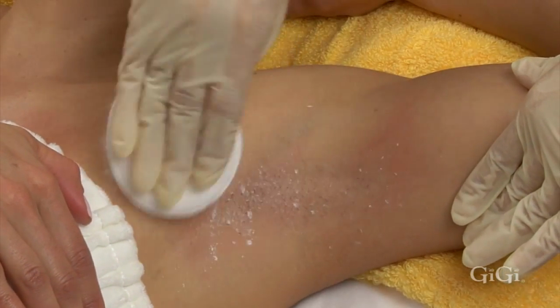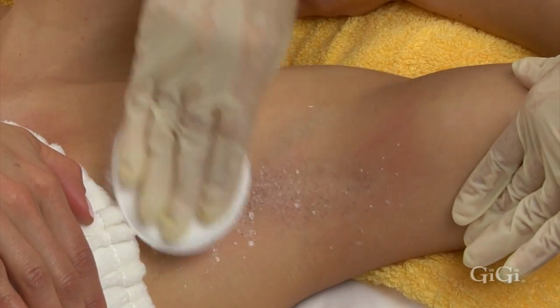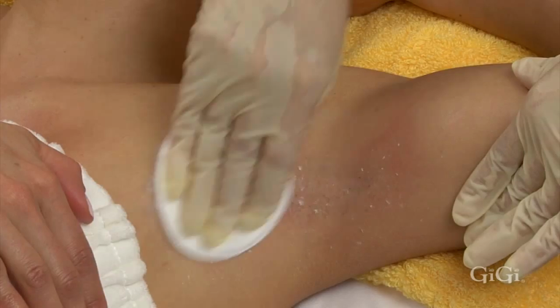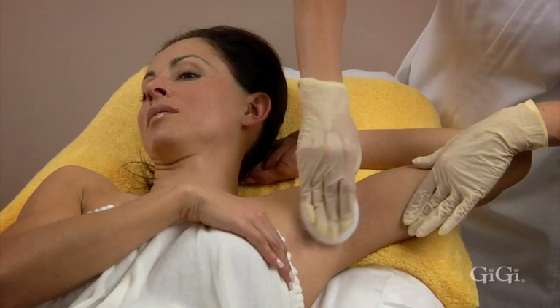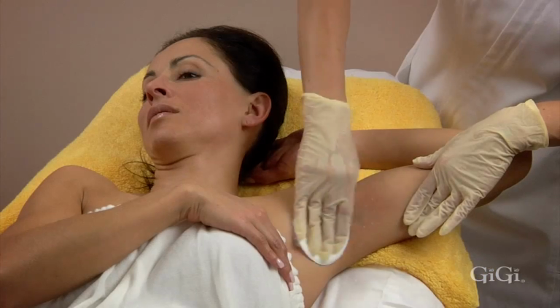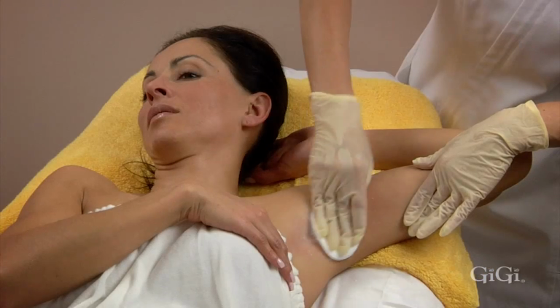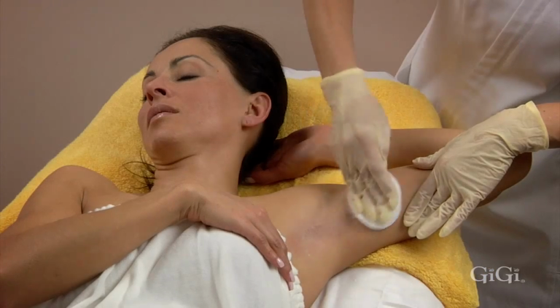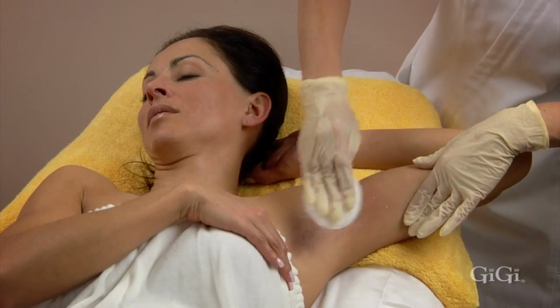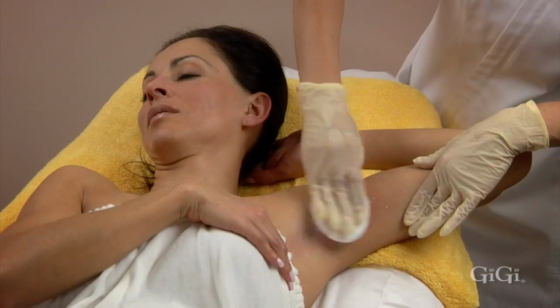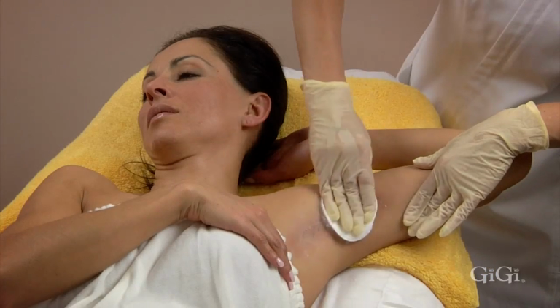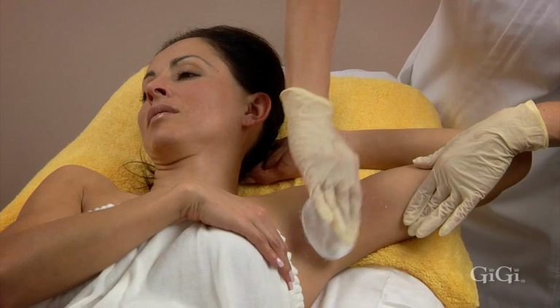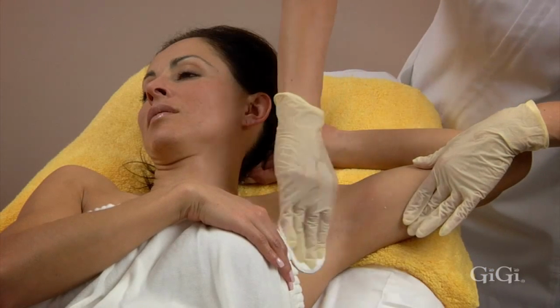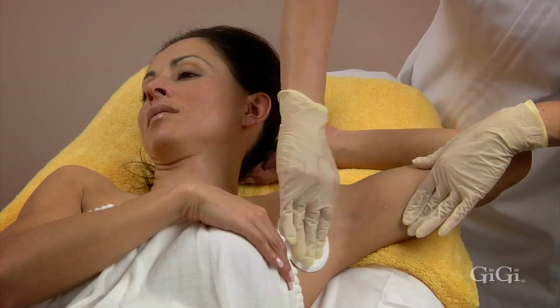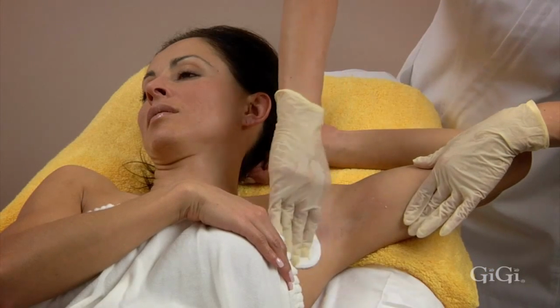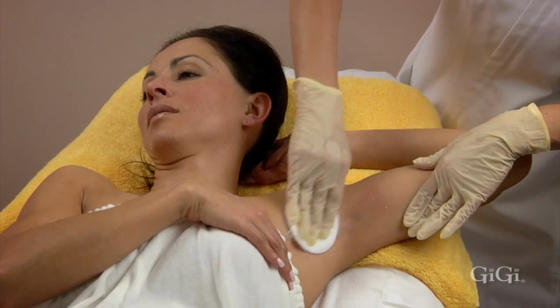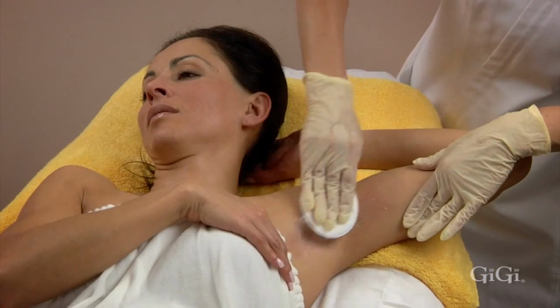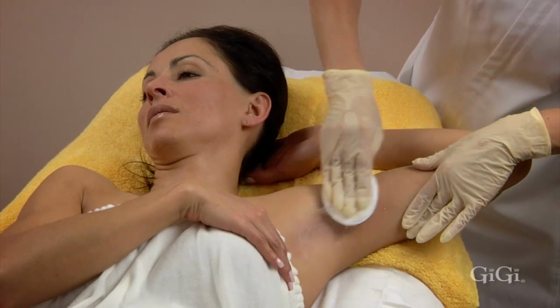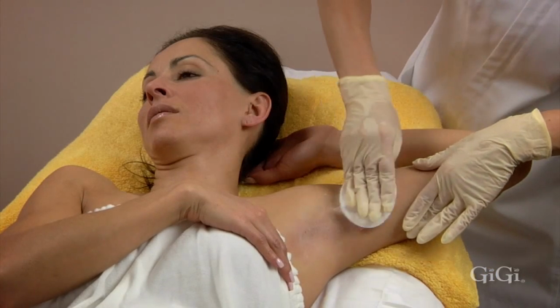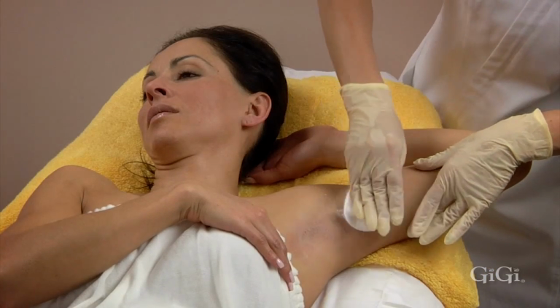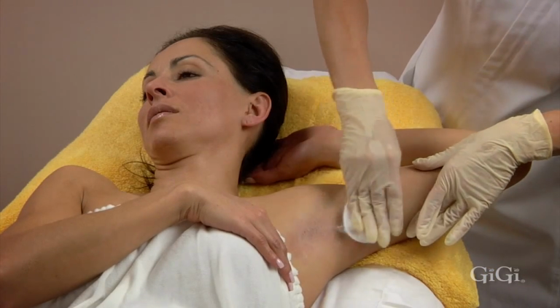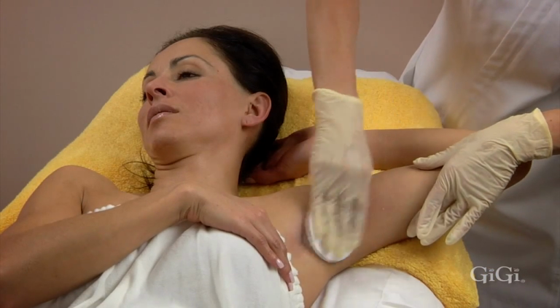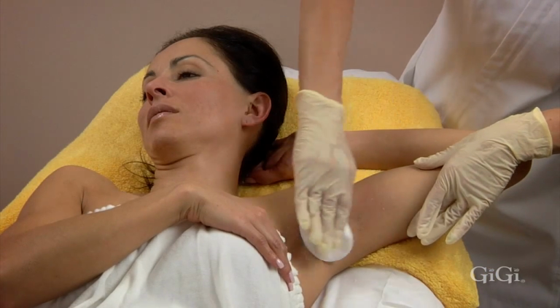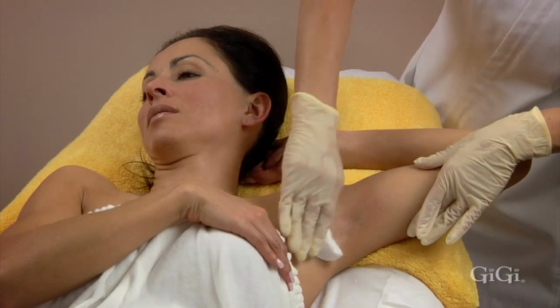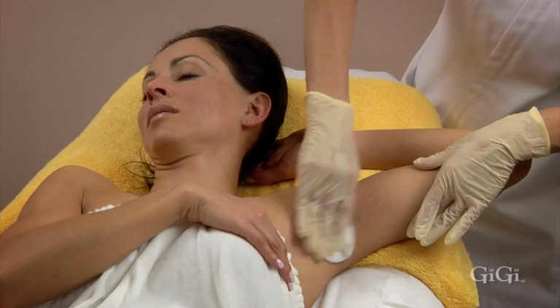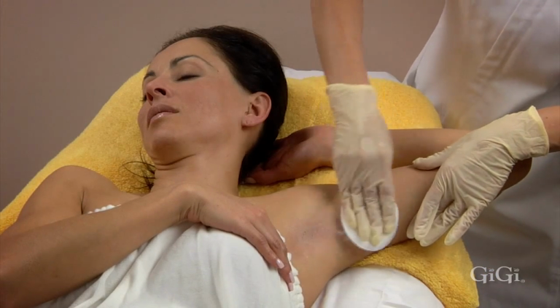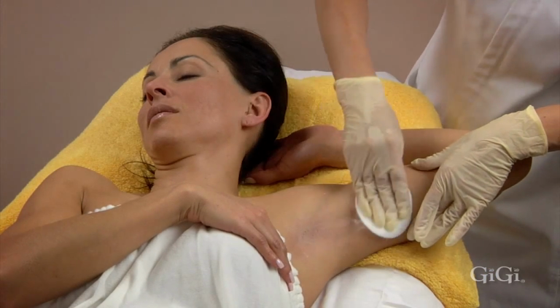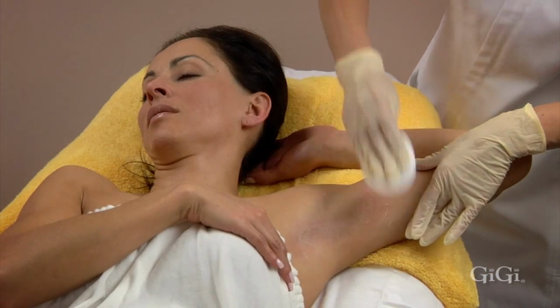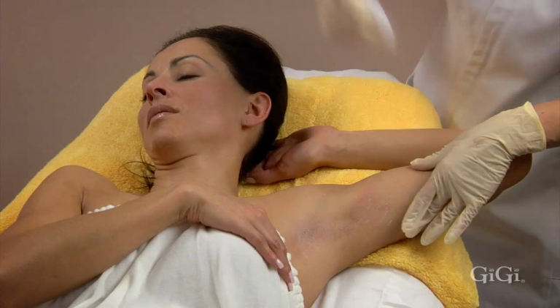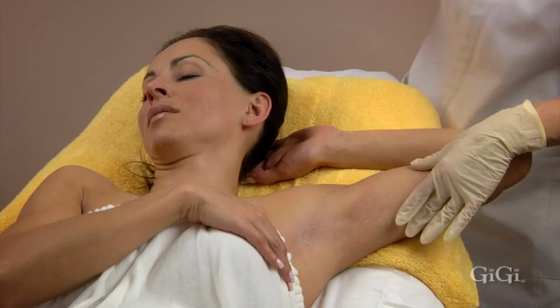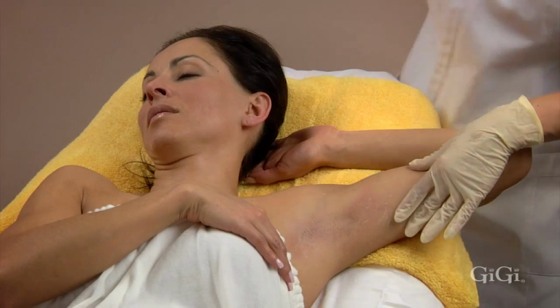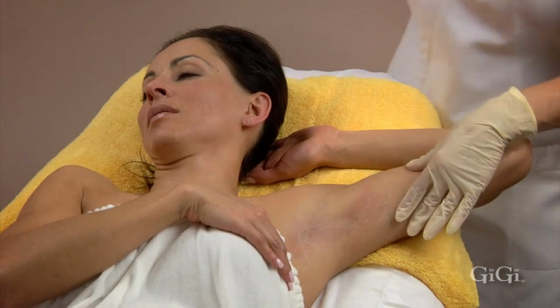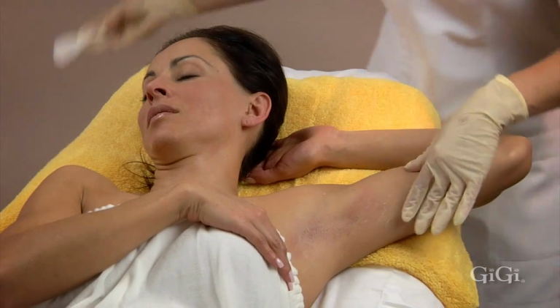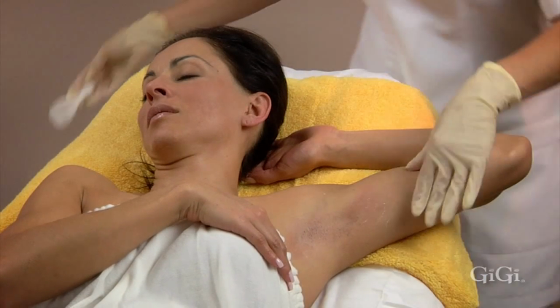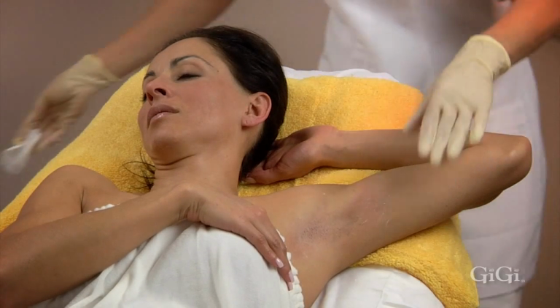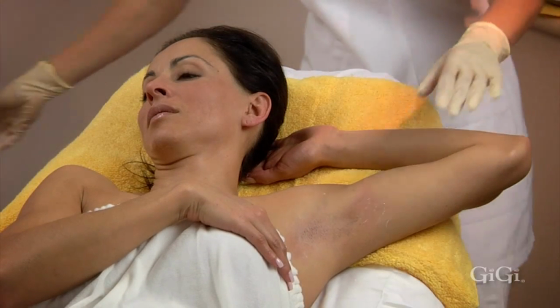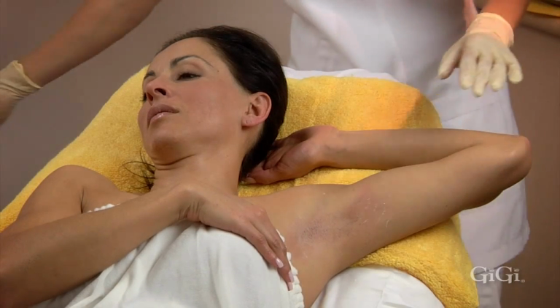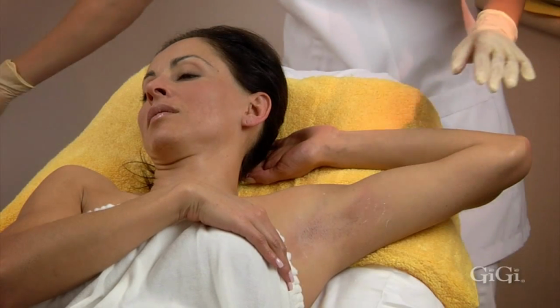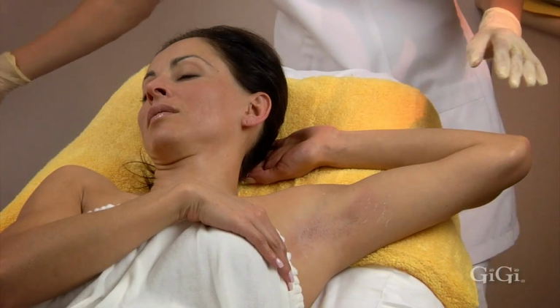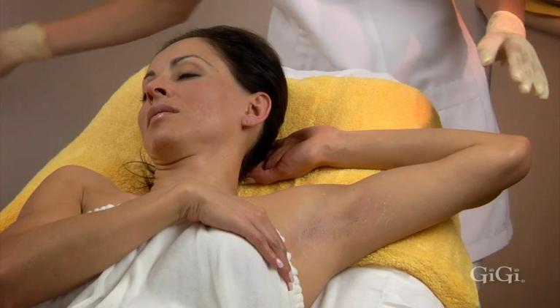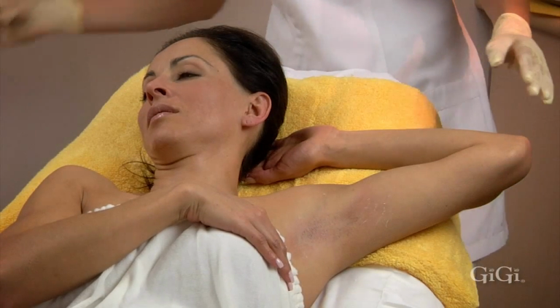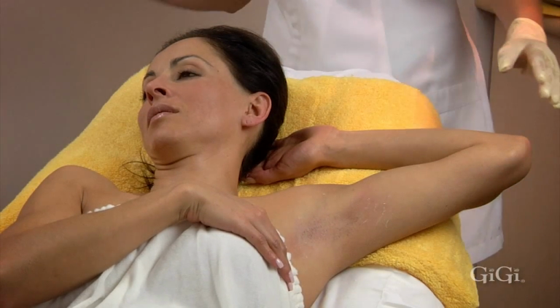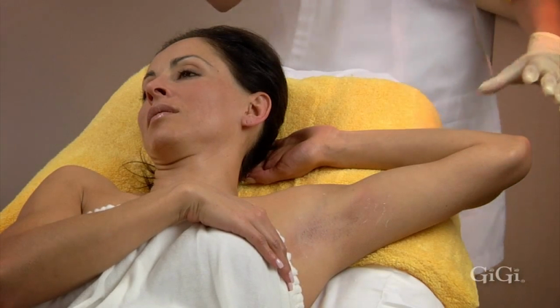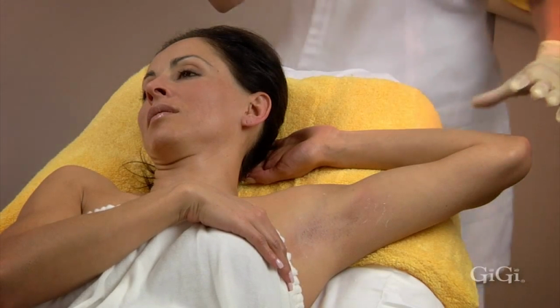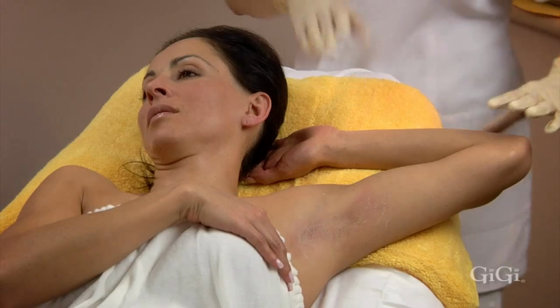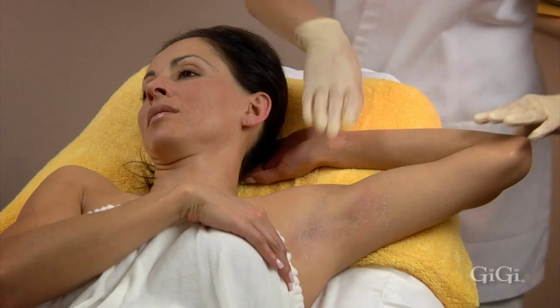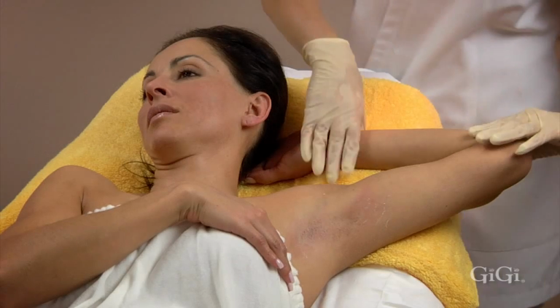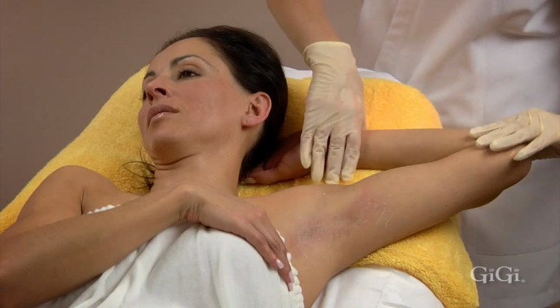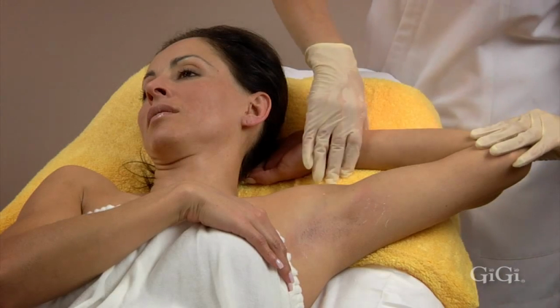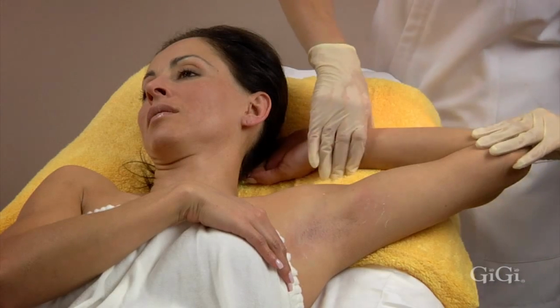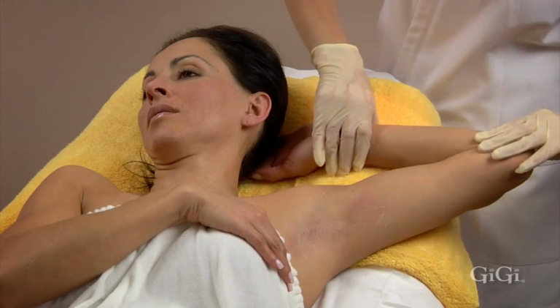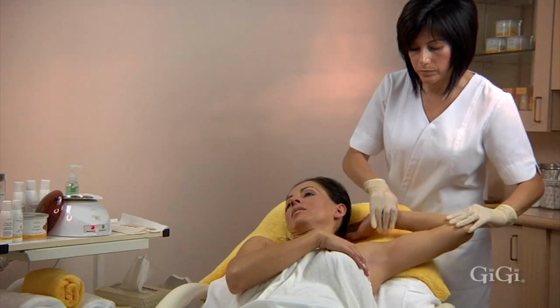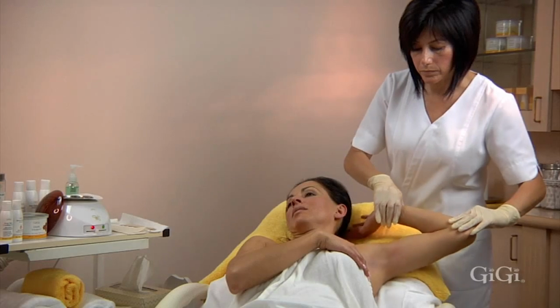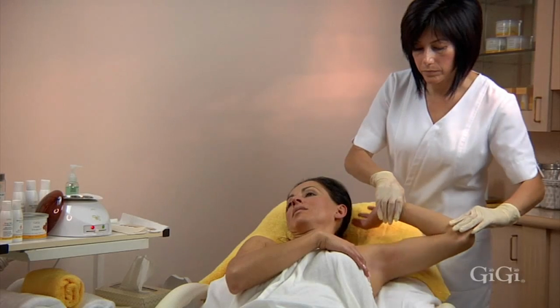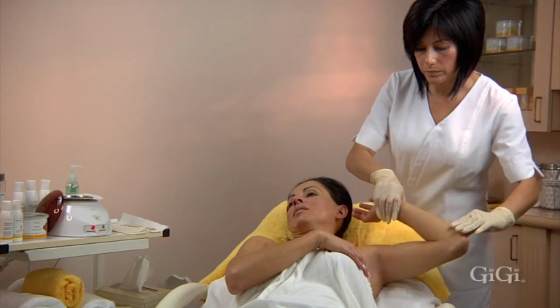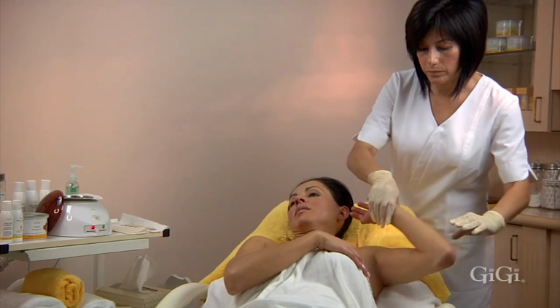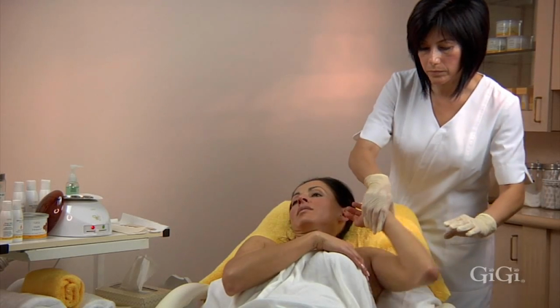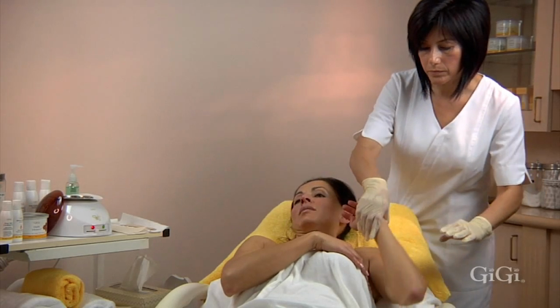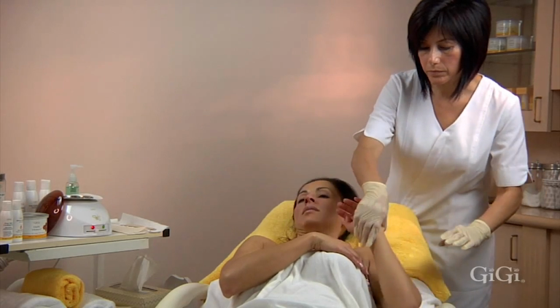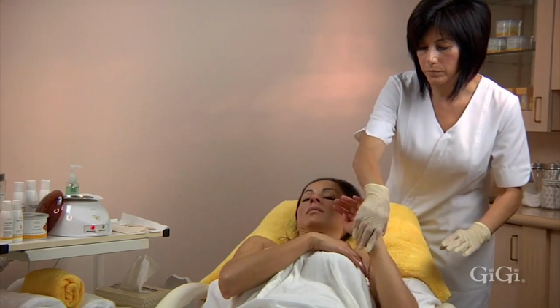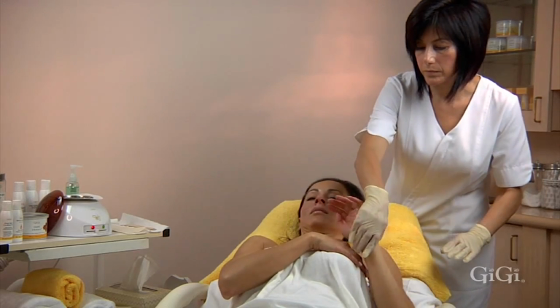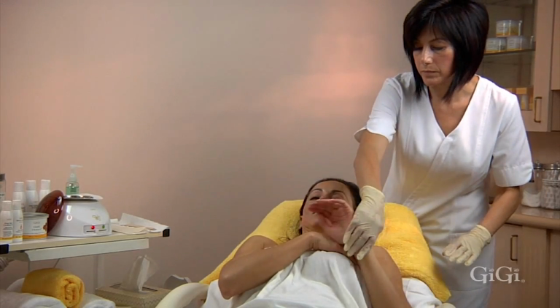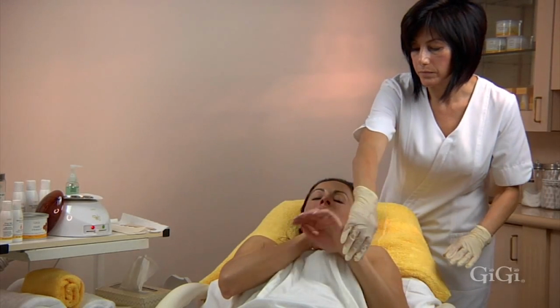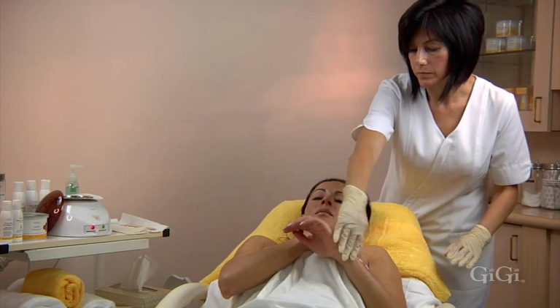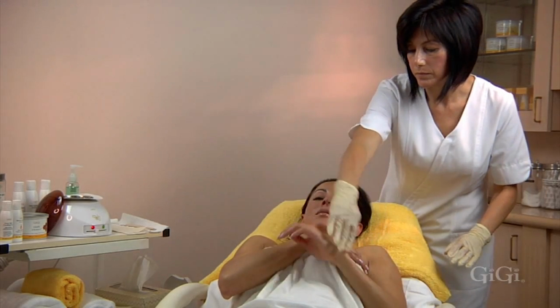Also, warn your client not to apply deodorant right away, as most deodorants contain ingredients that can irritate this area.